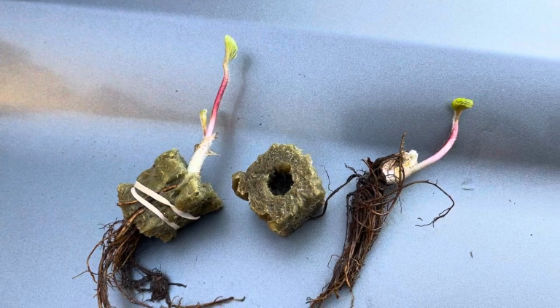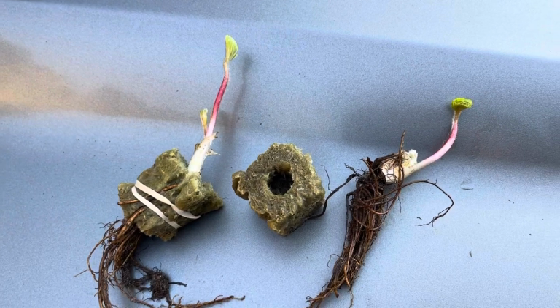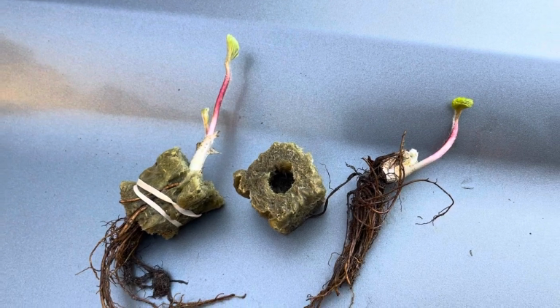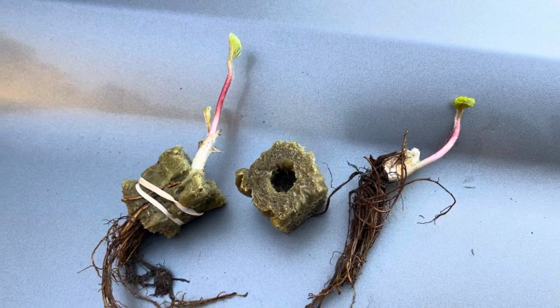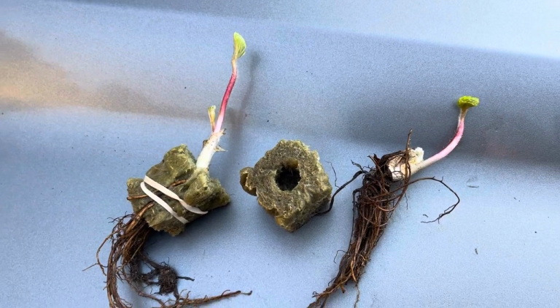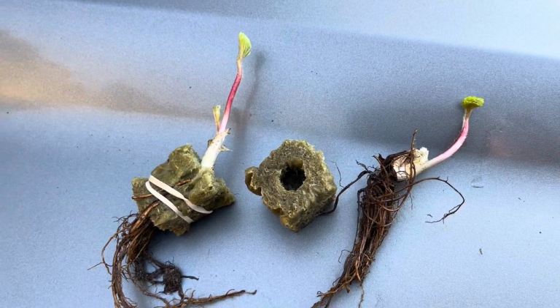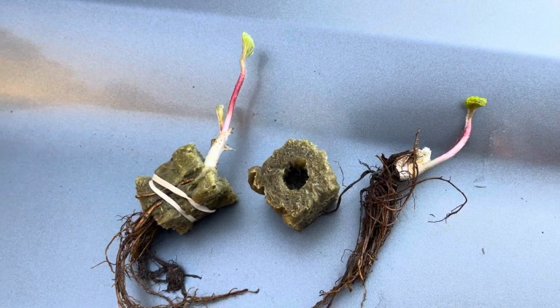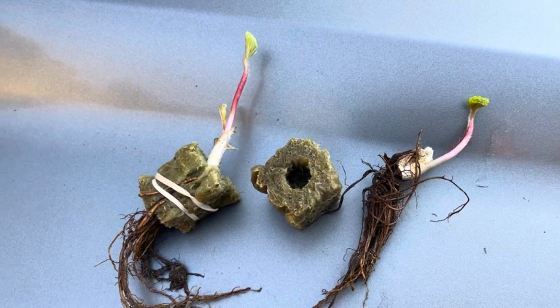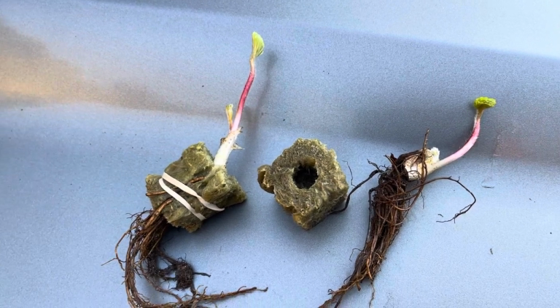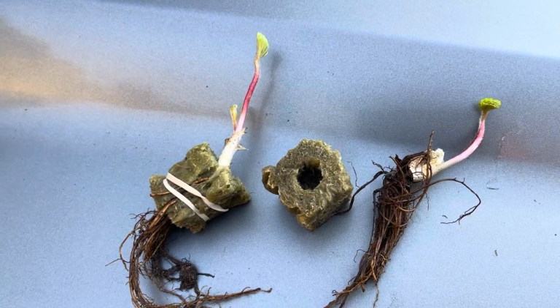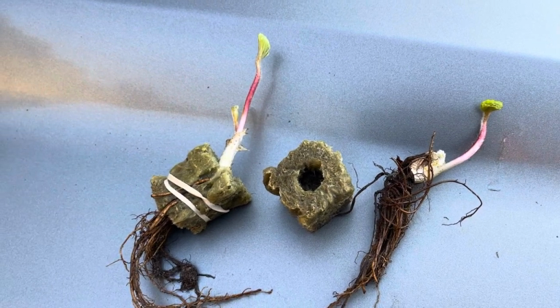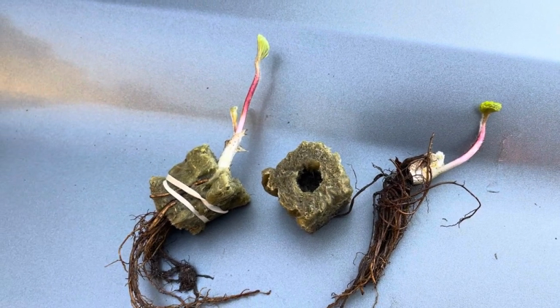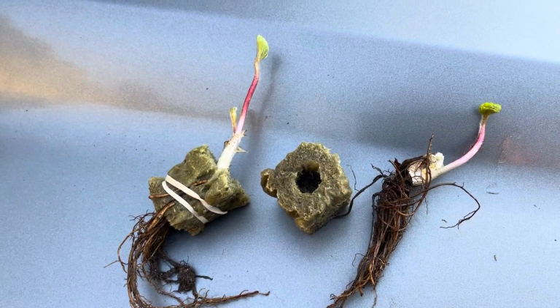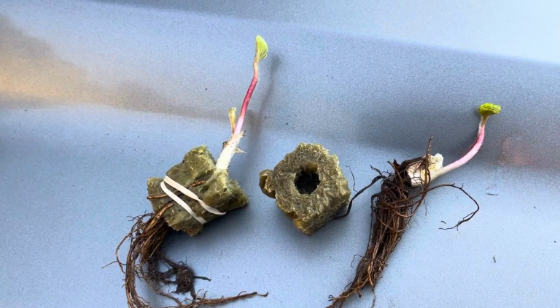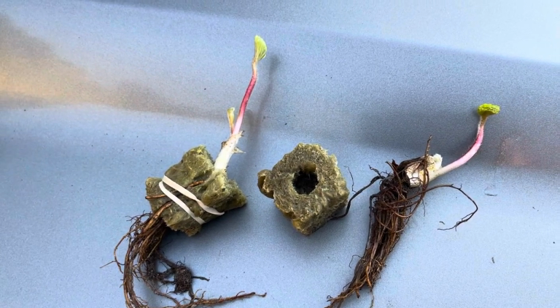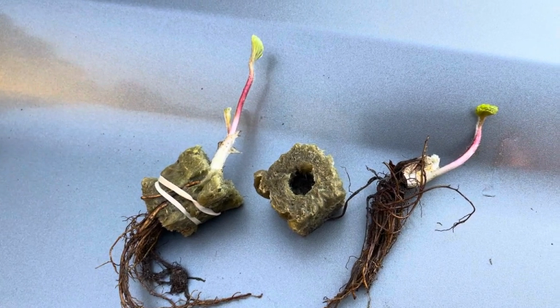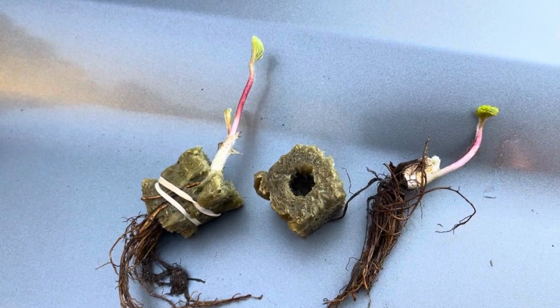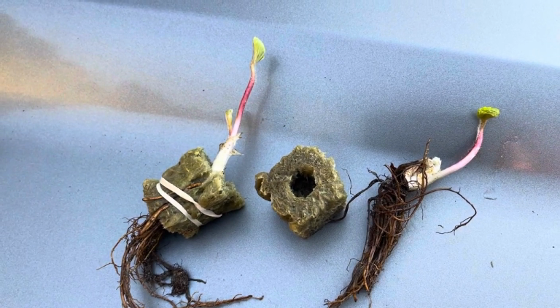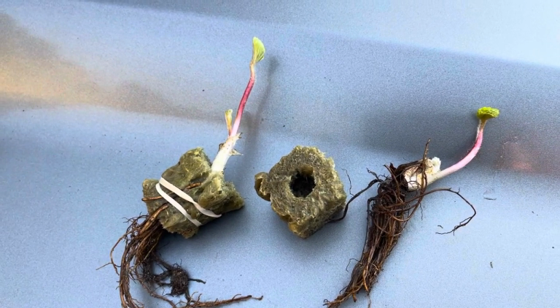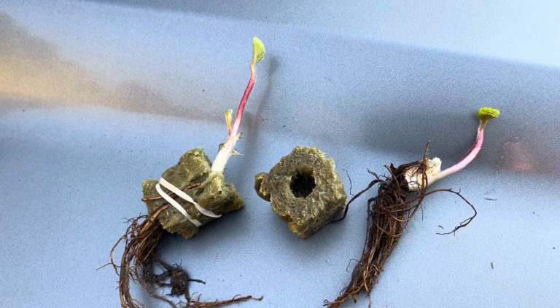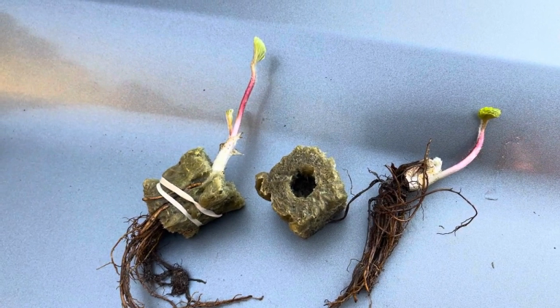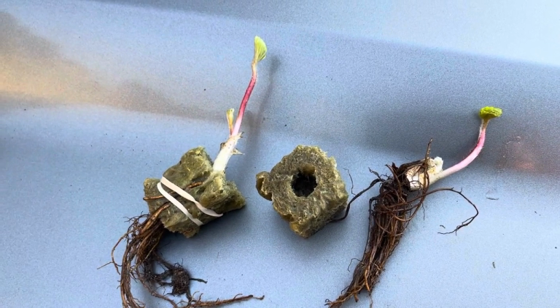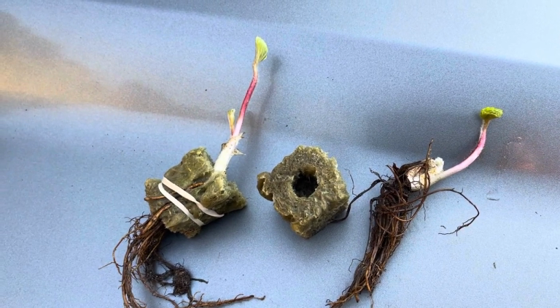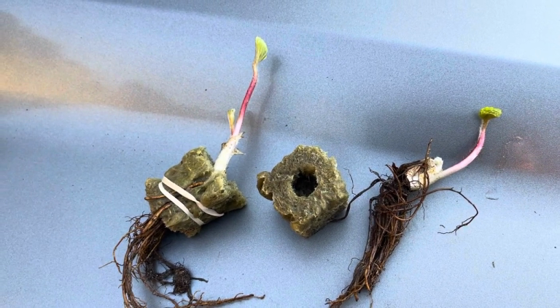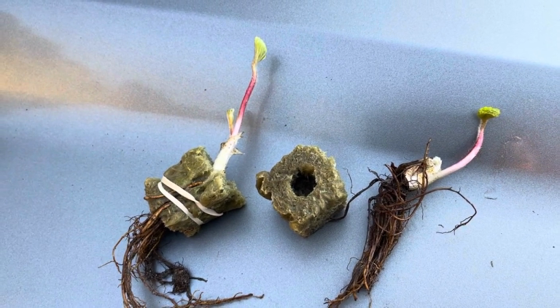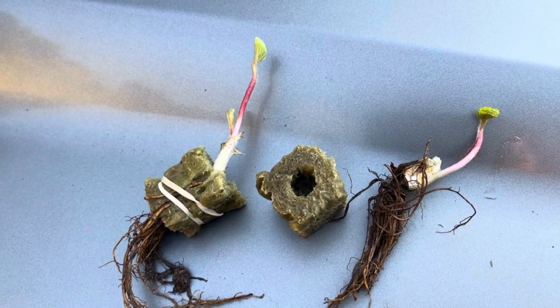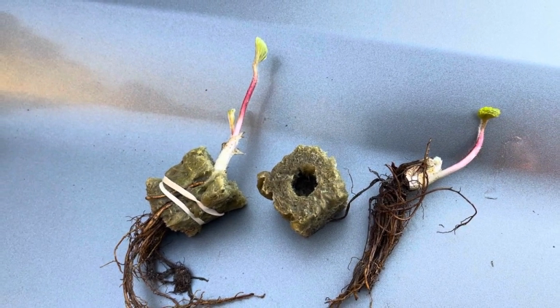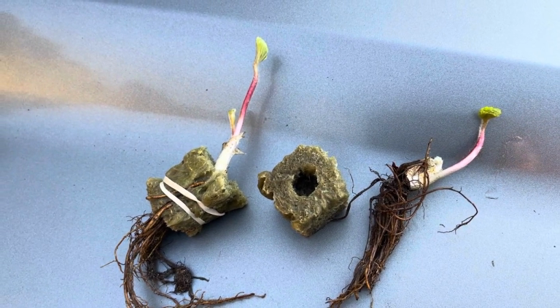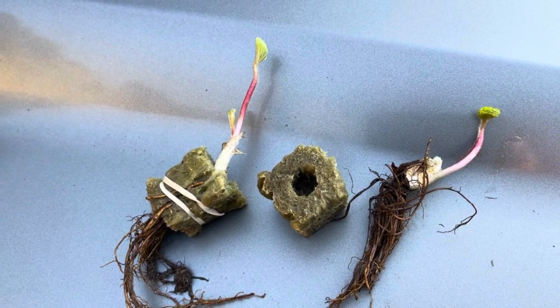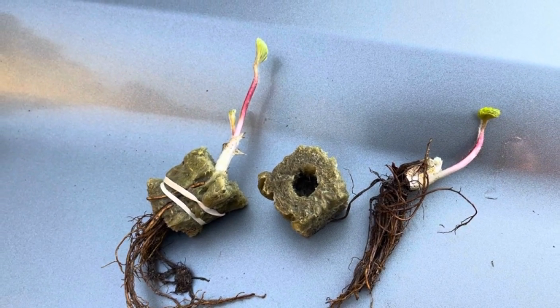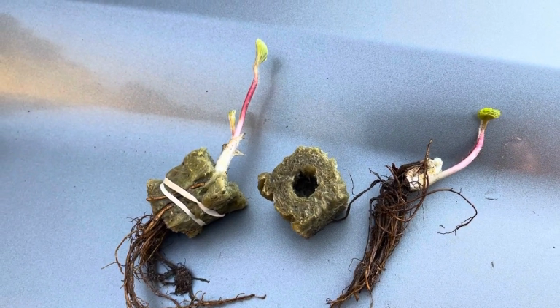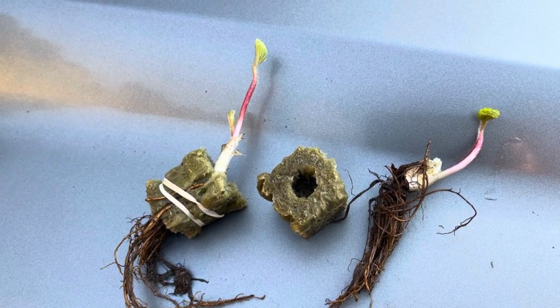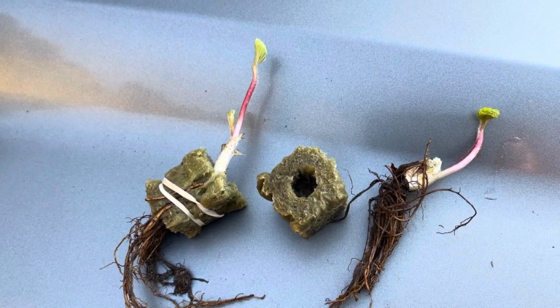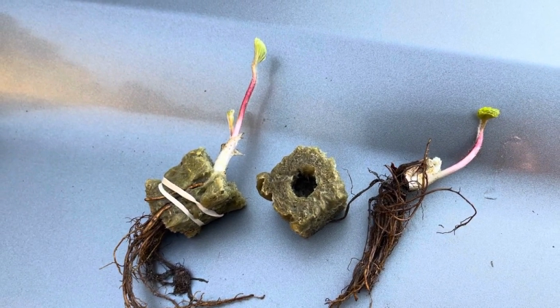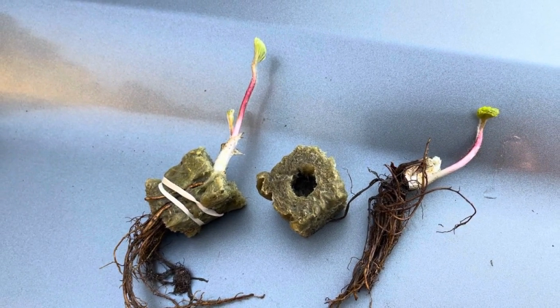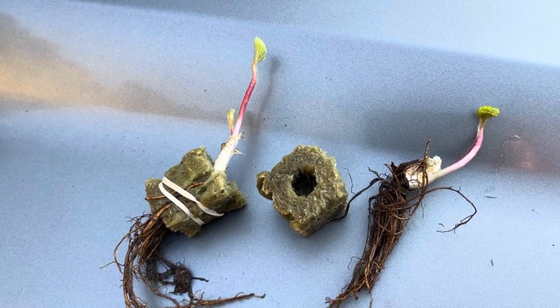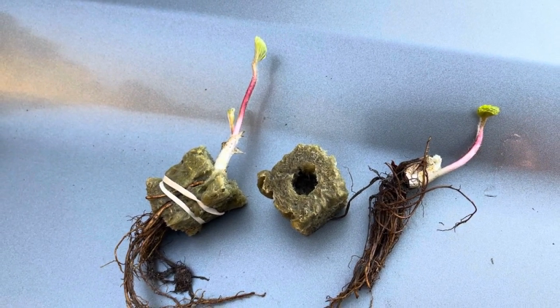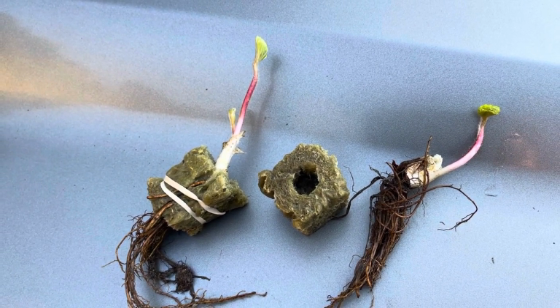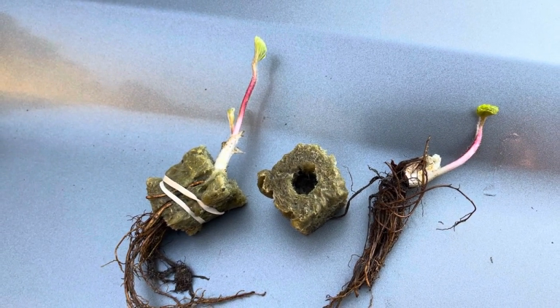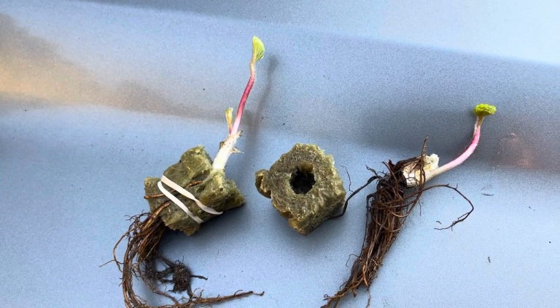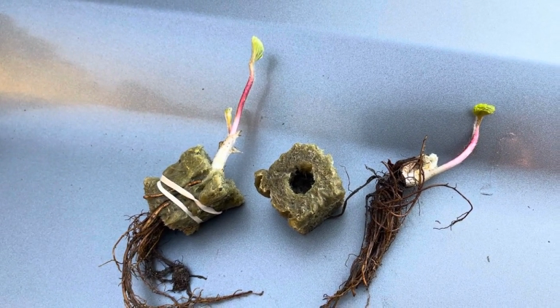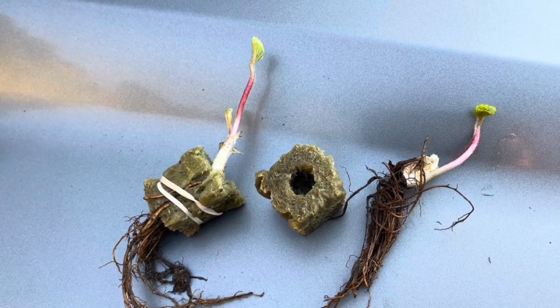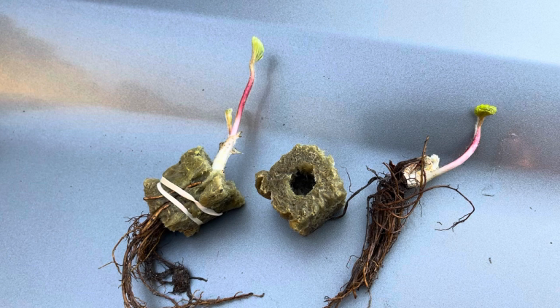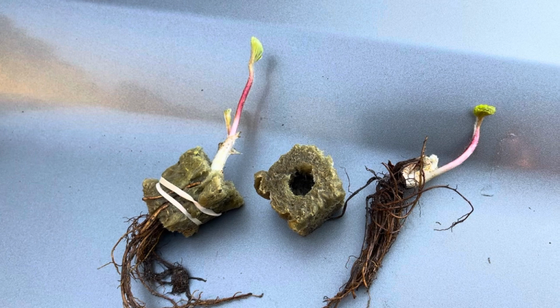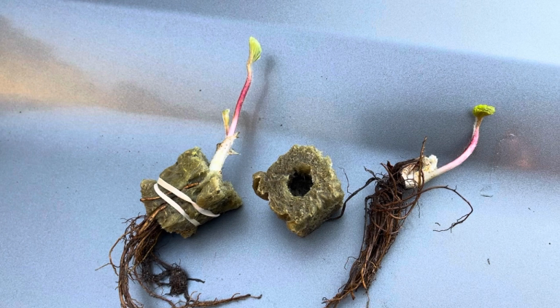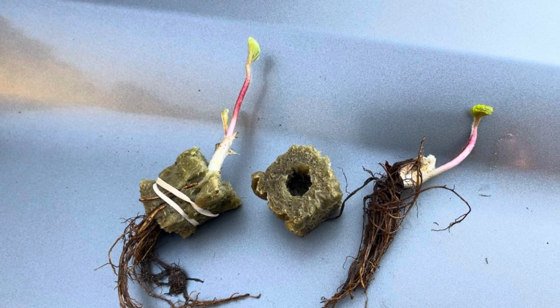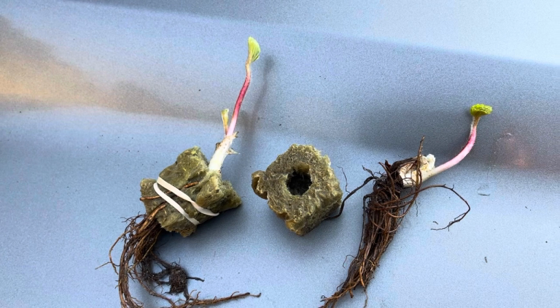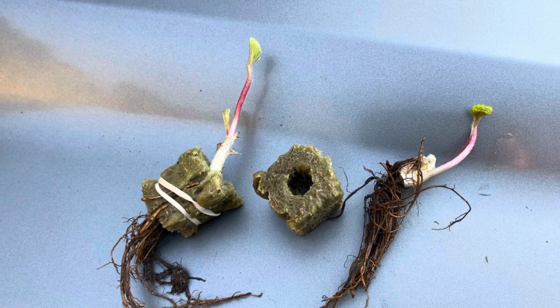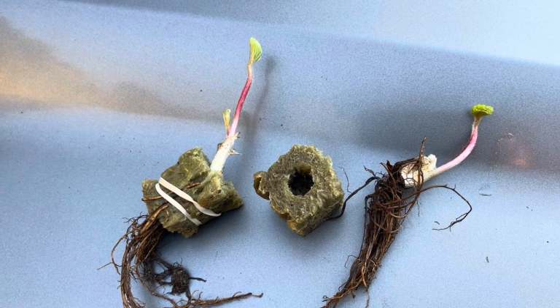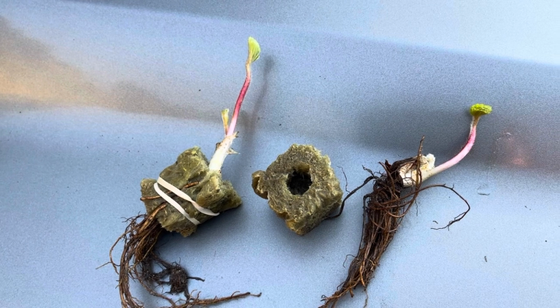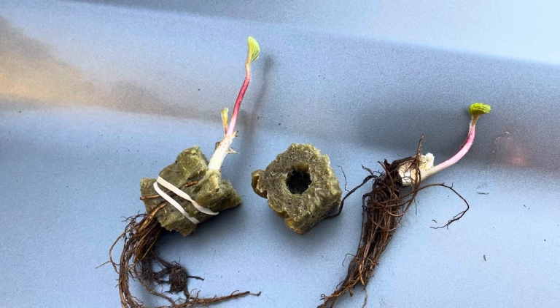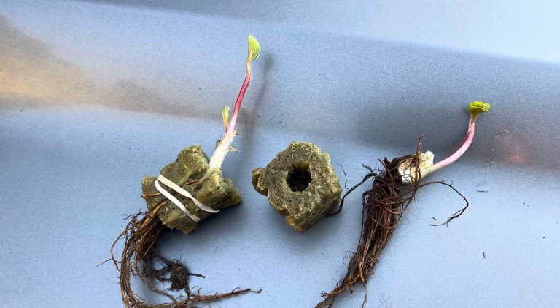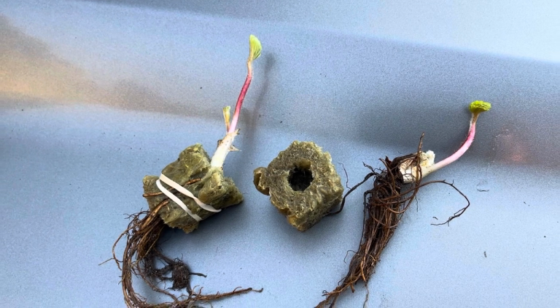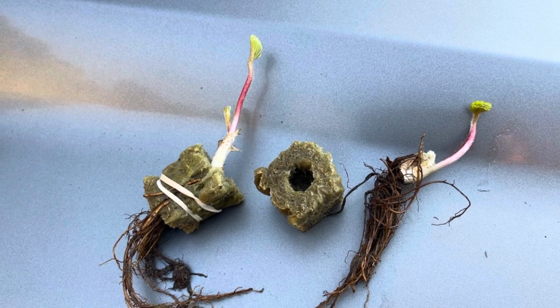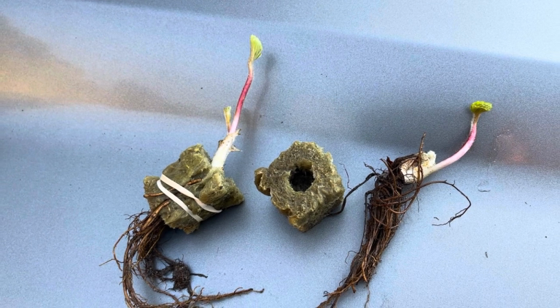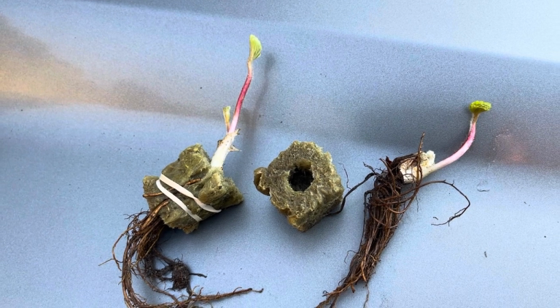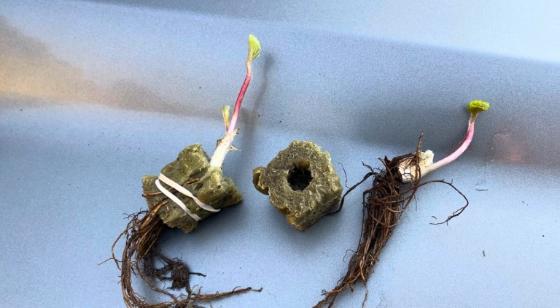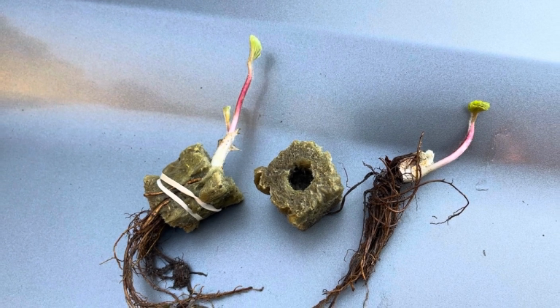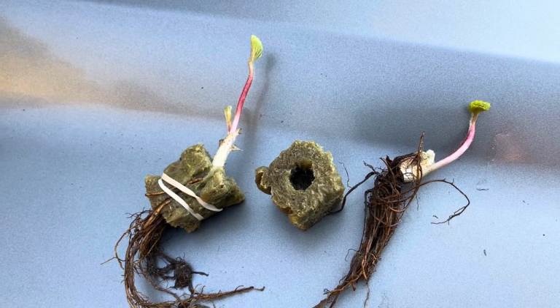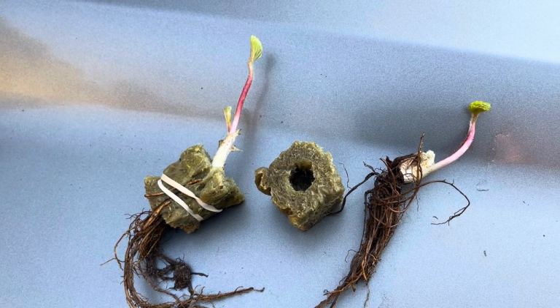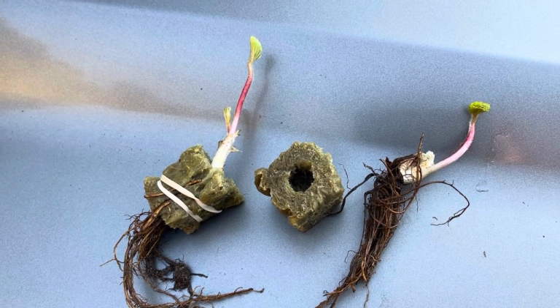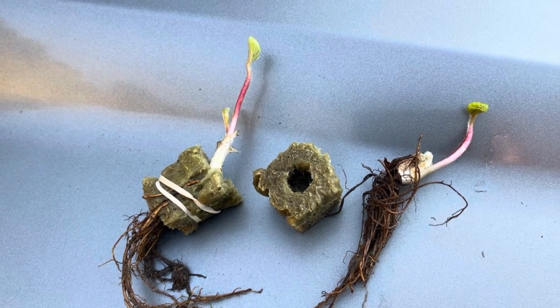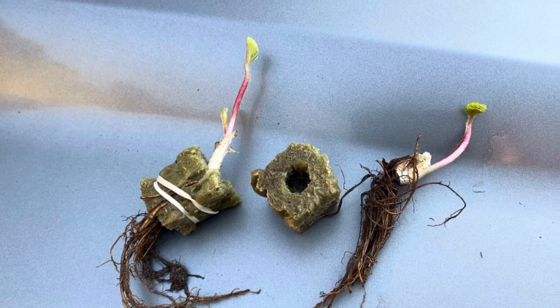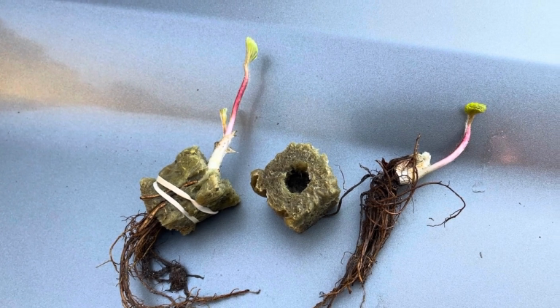Hi, it's Erin with Grow Your Health Gardening, and guess what time it is? It's time to start our strawberries.